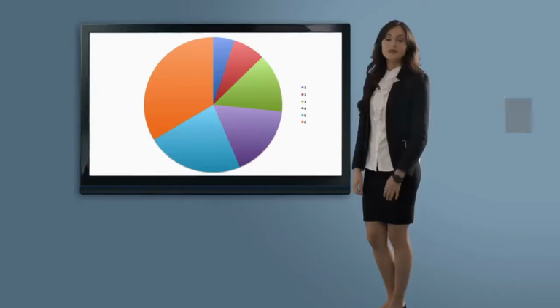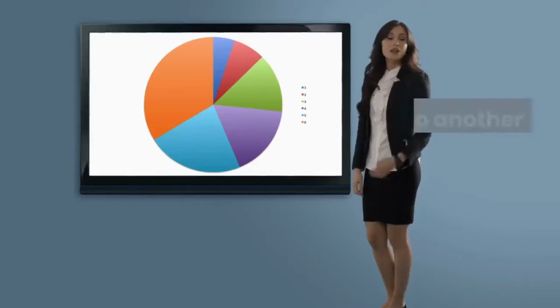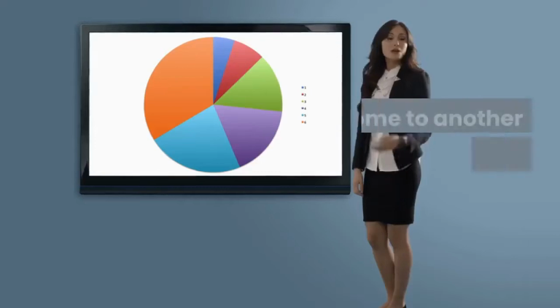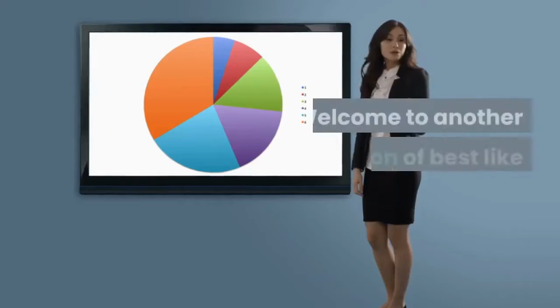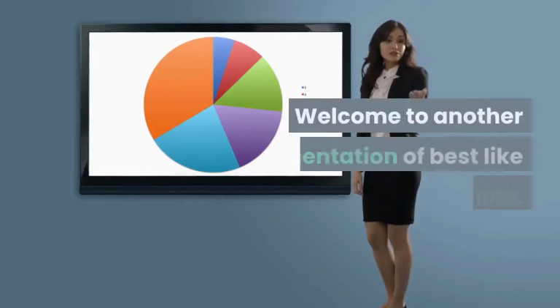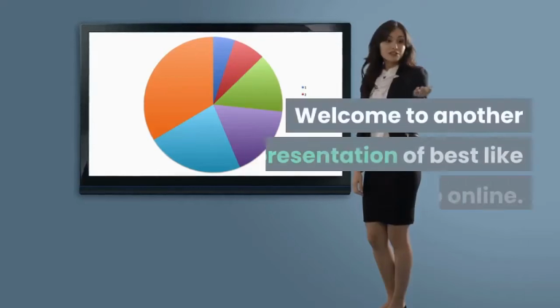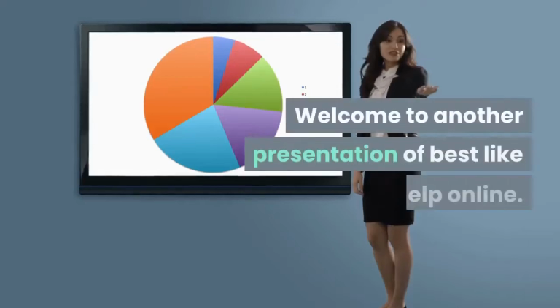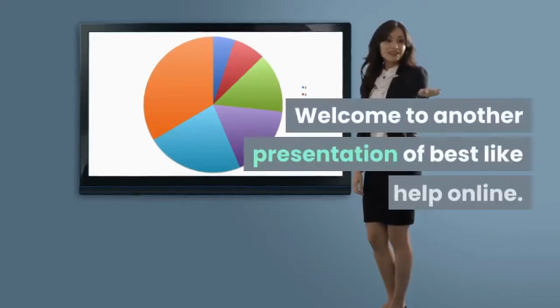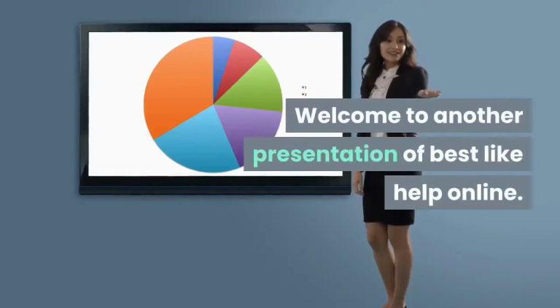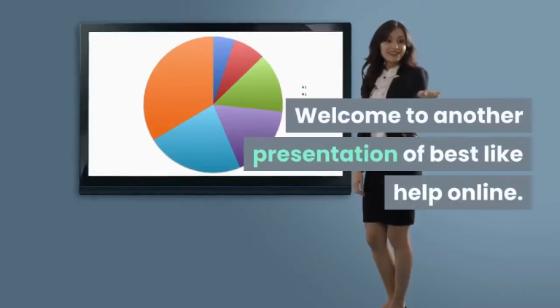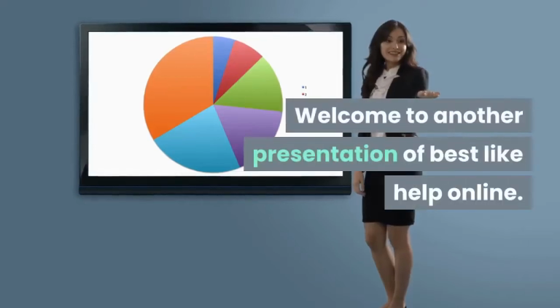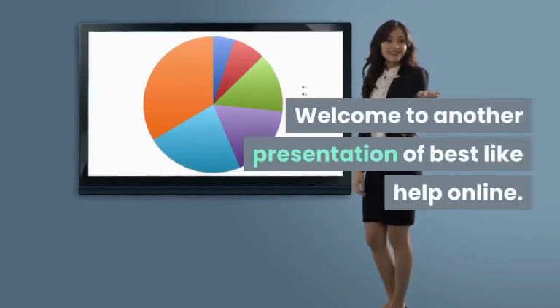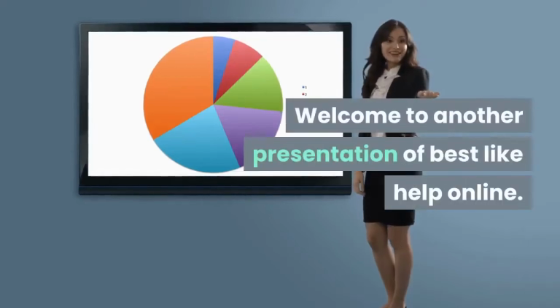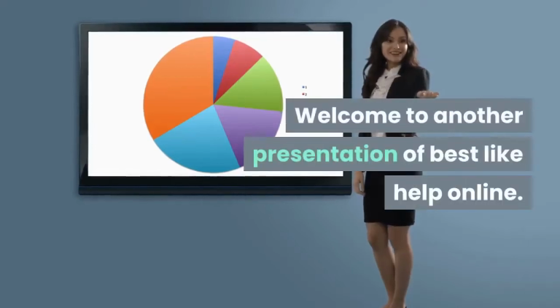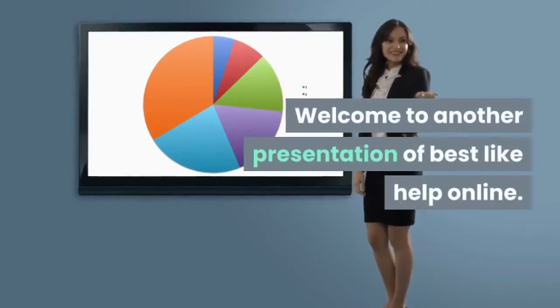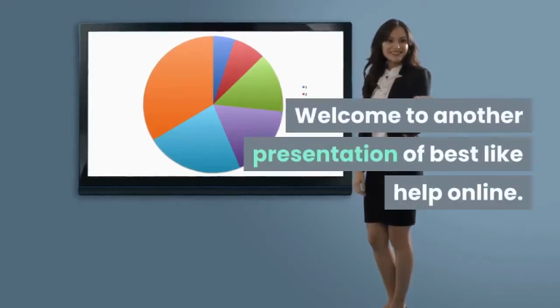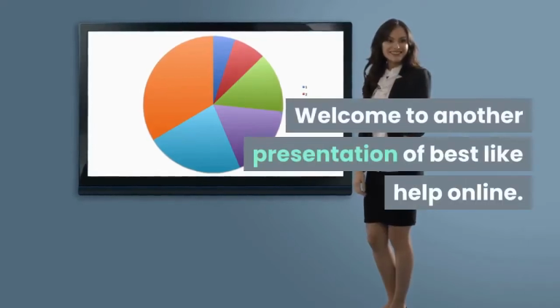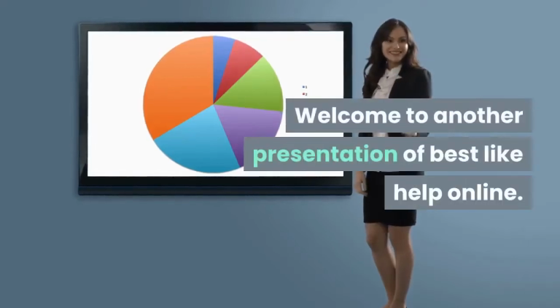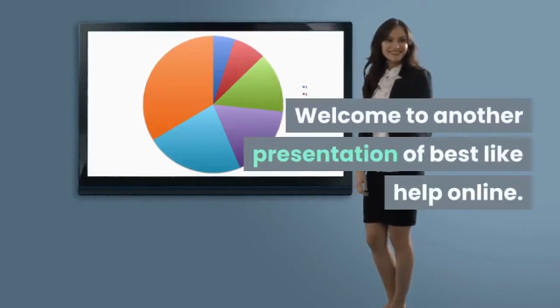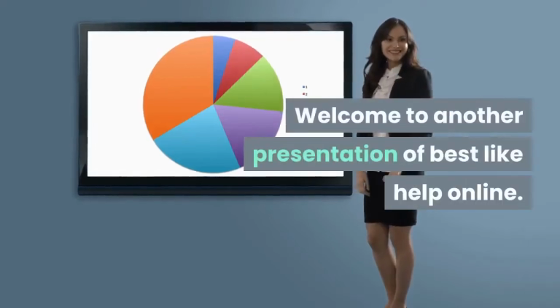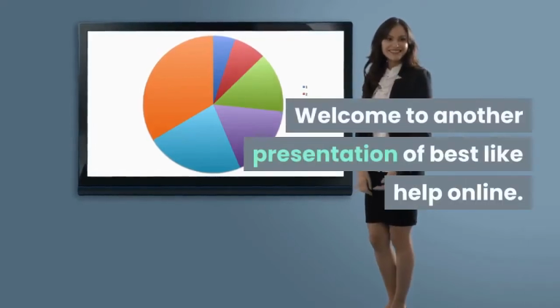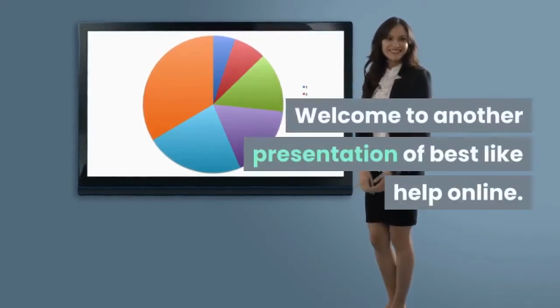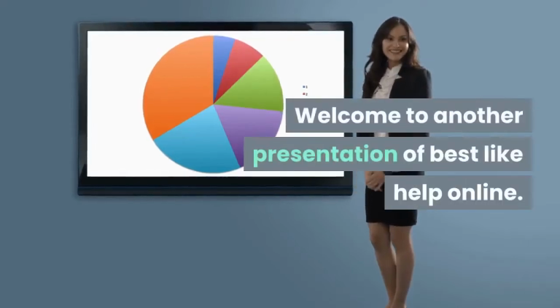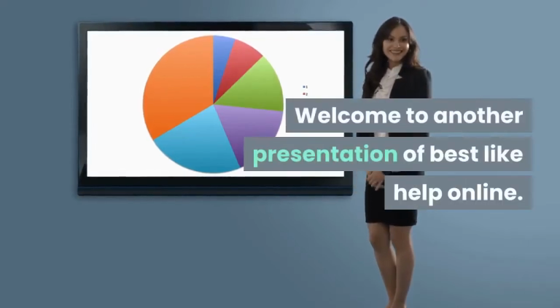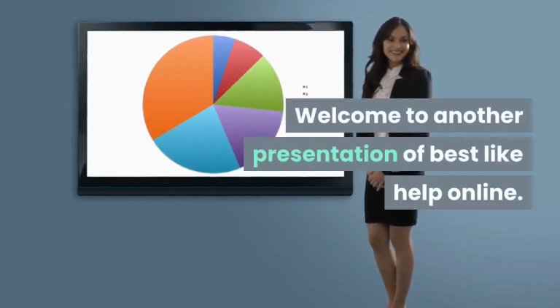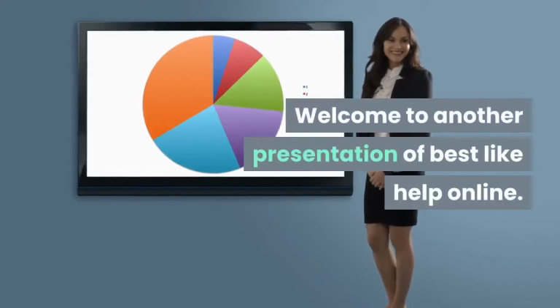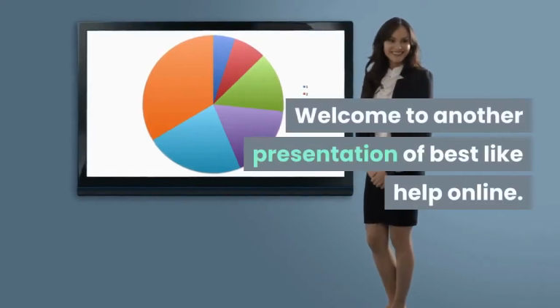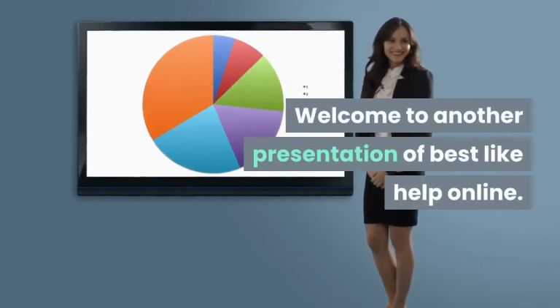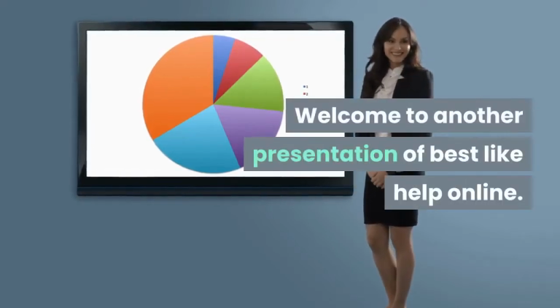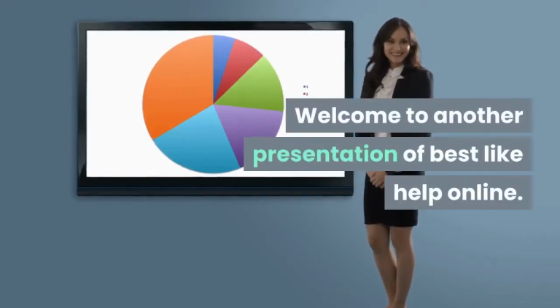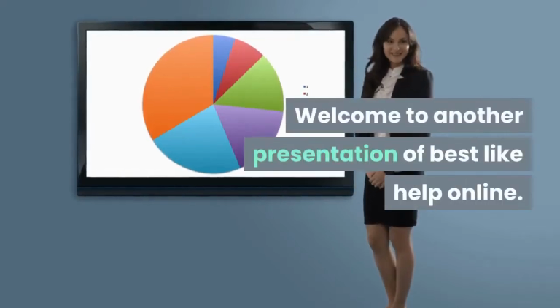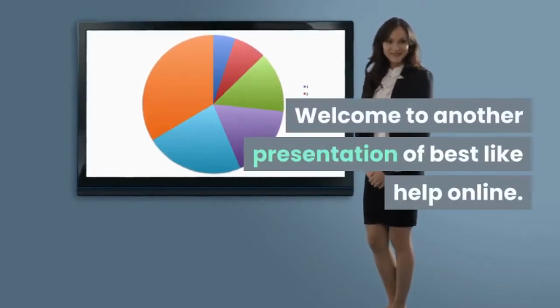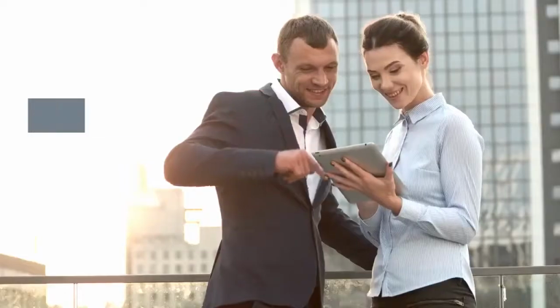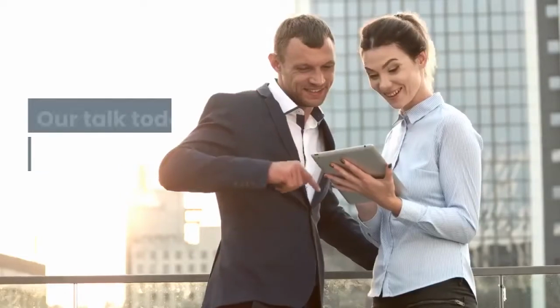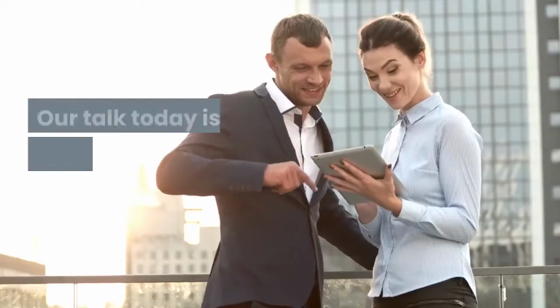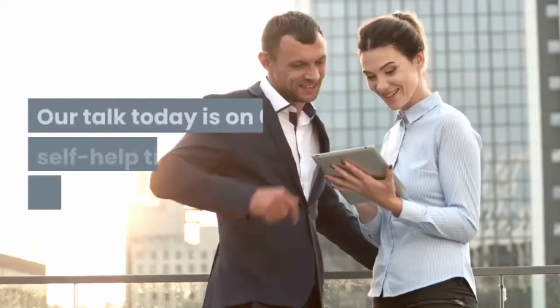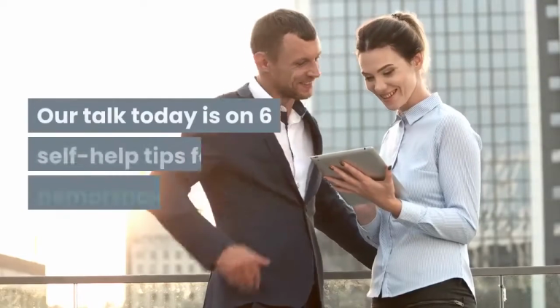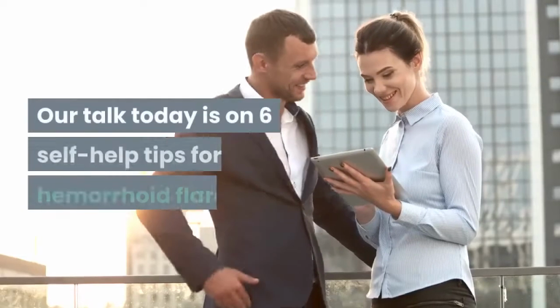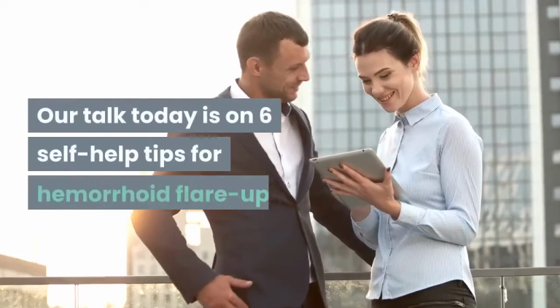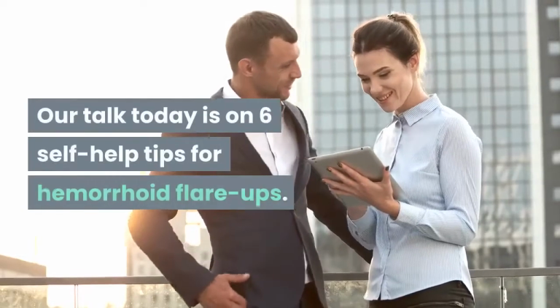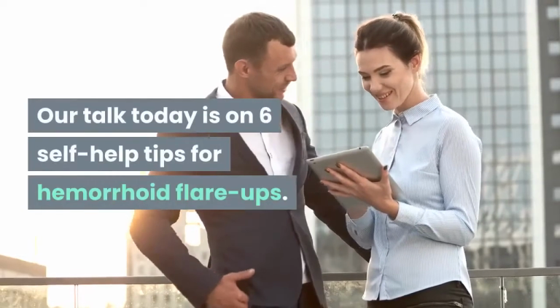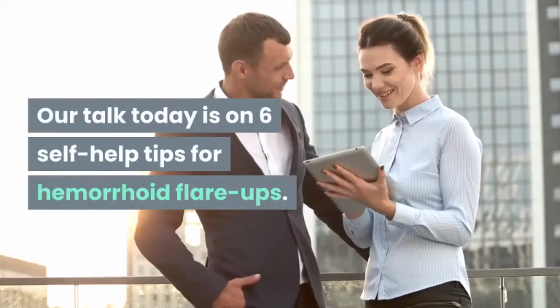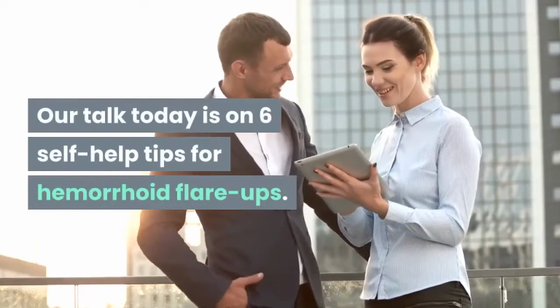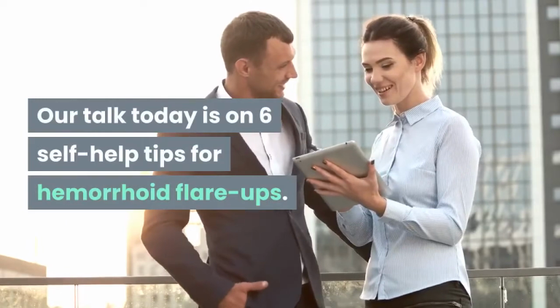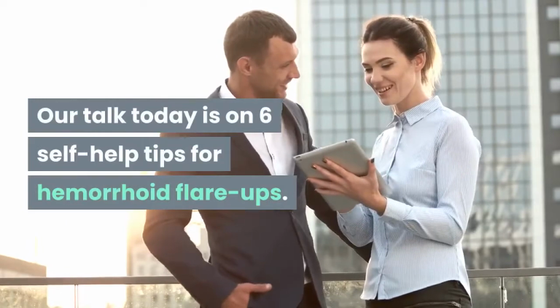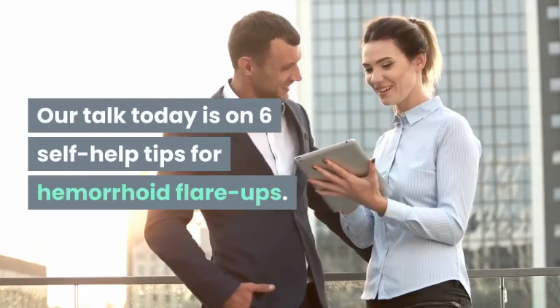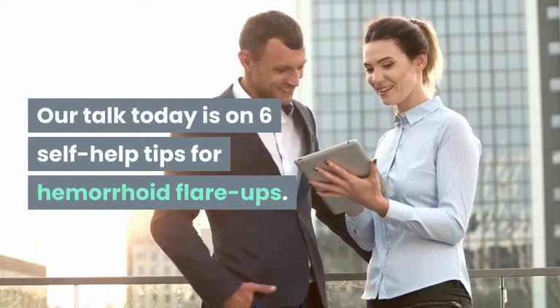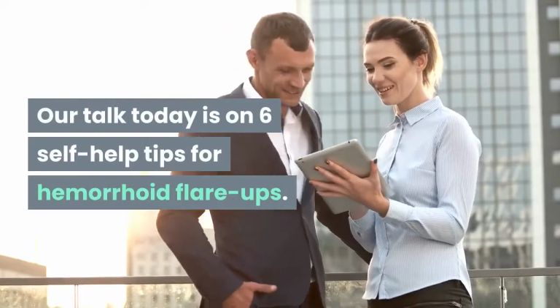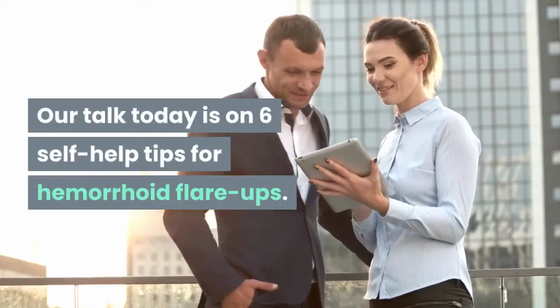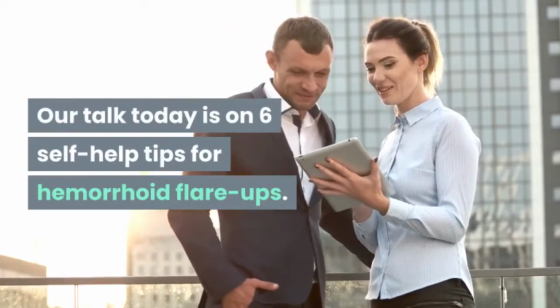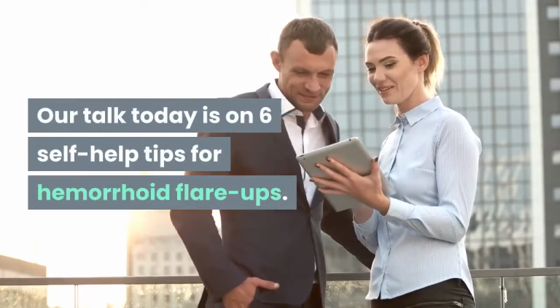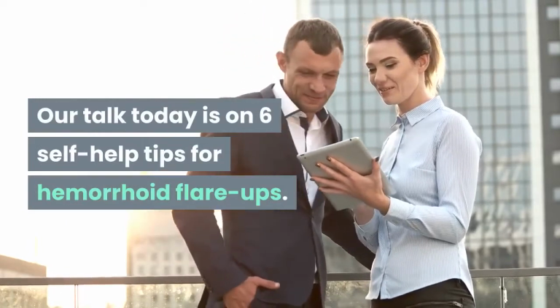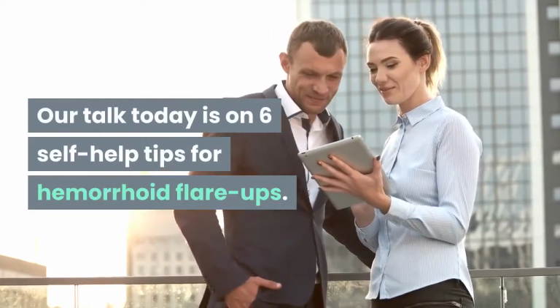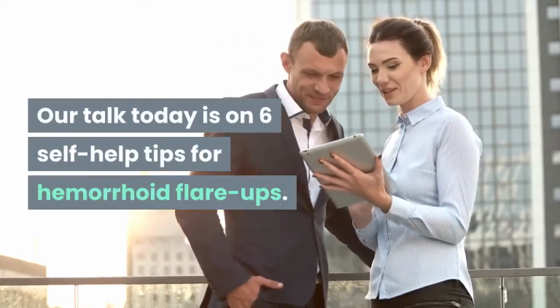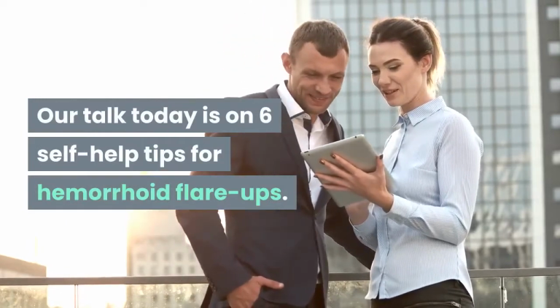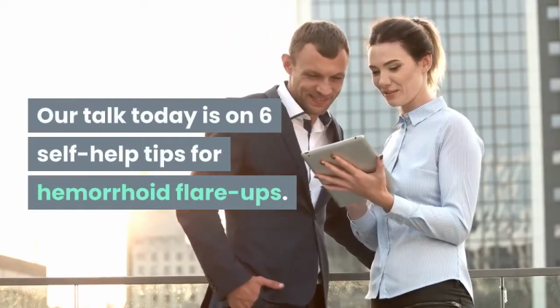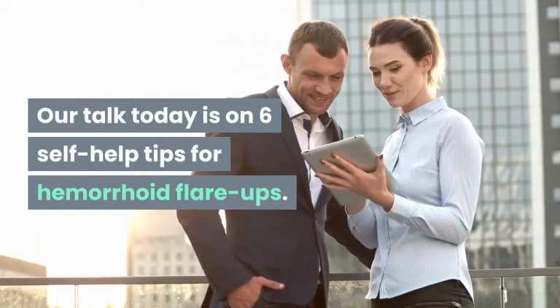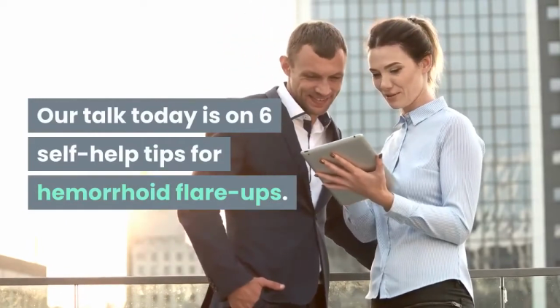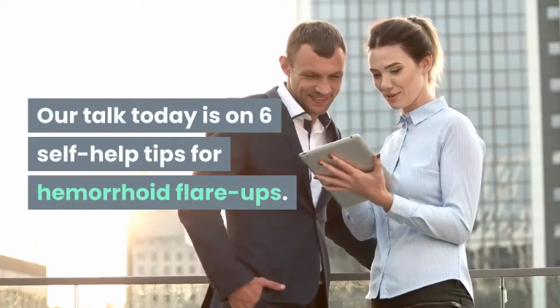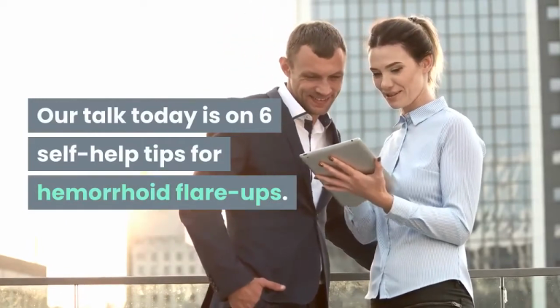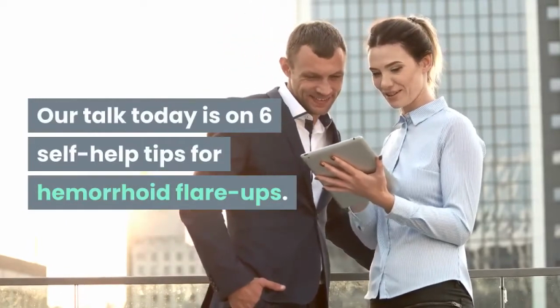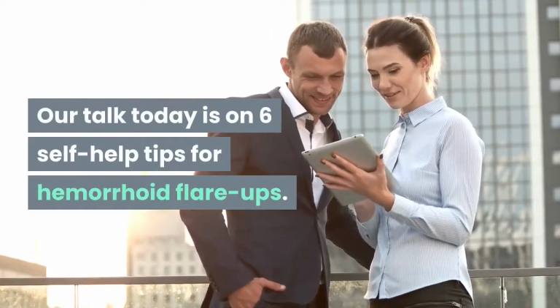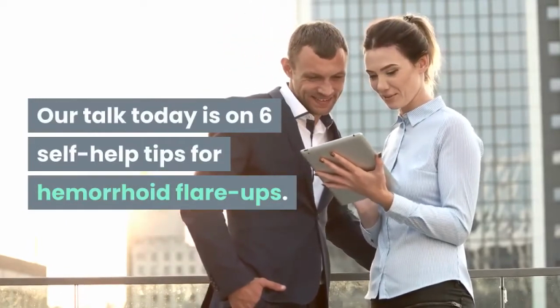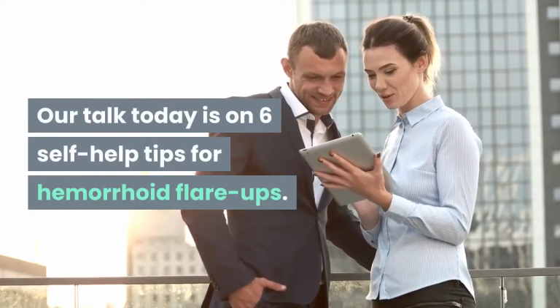Welcome to another presentation of Best Like Help Online. Our talk today is on 6 self-help tips for hemorrhoid flare-ups.